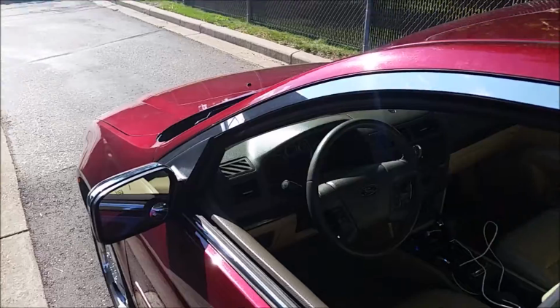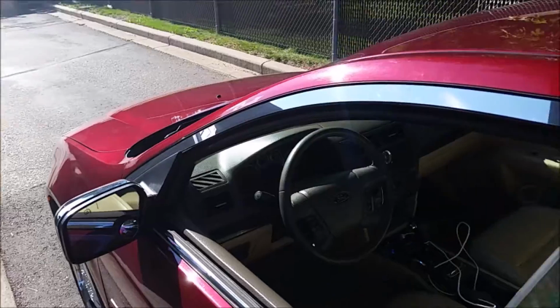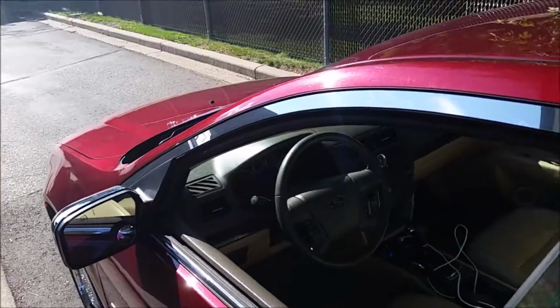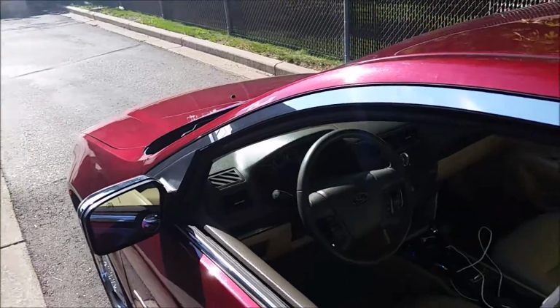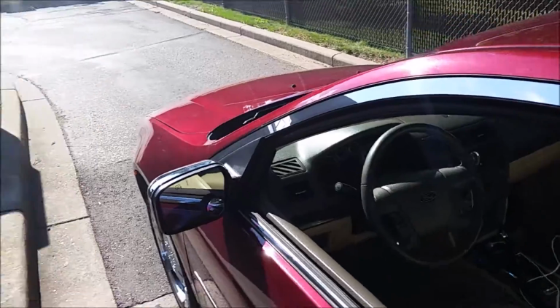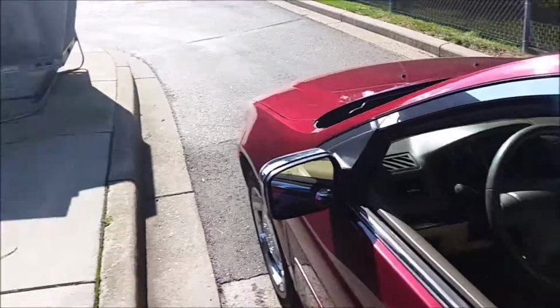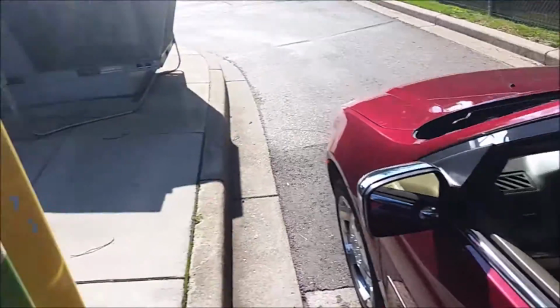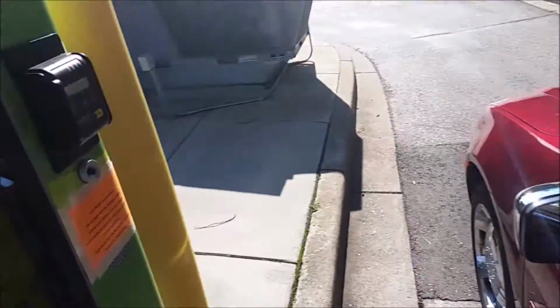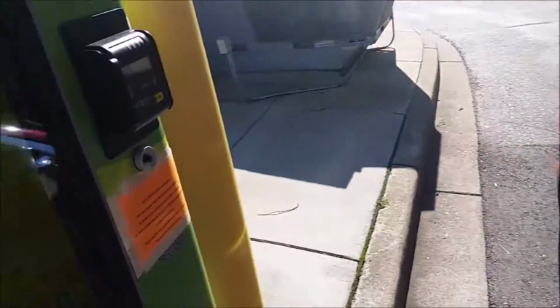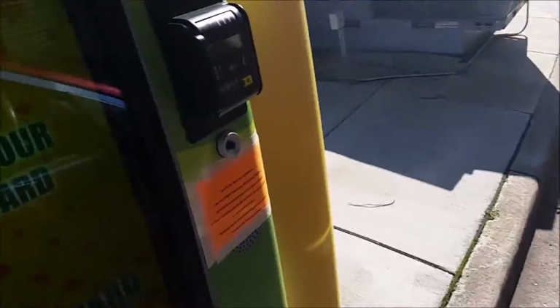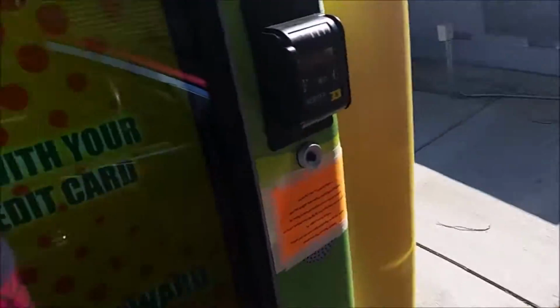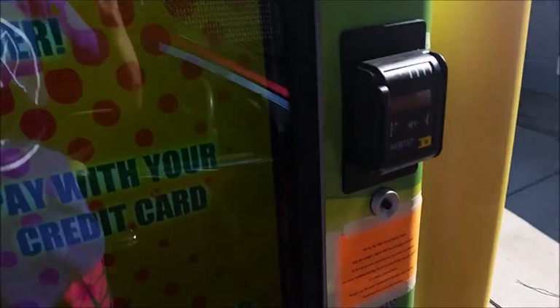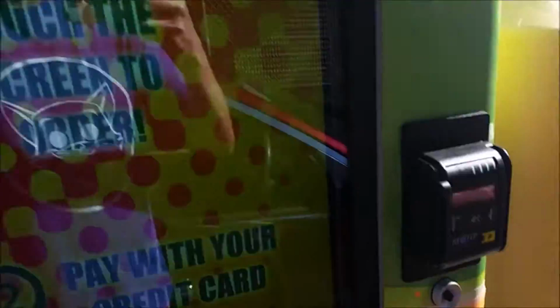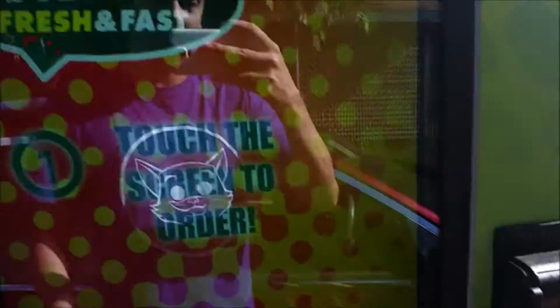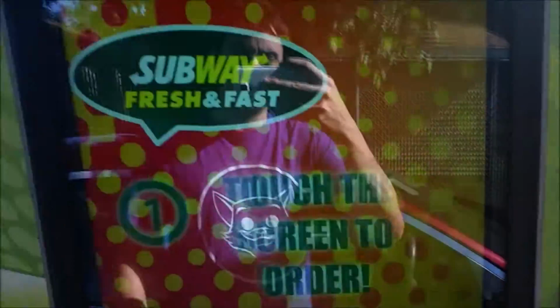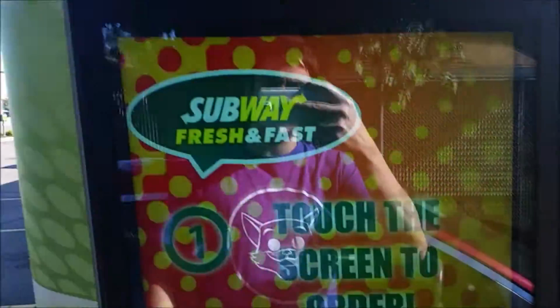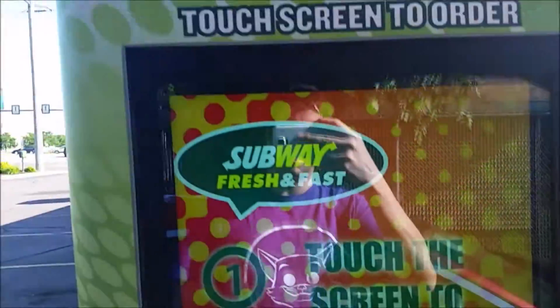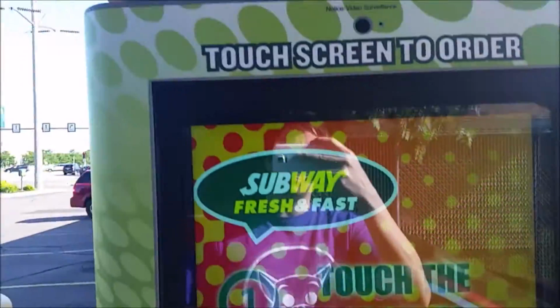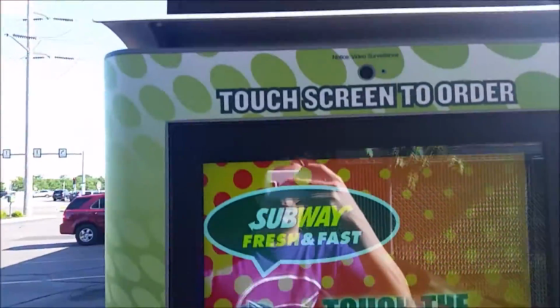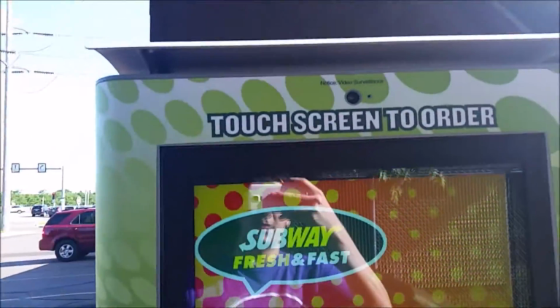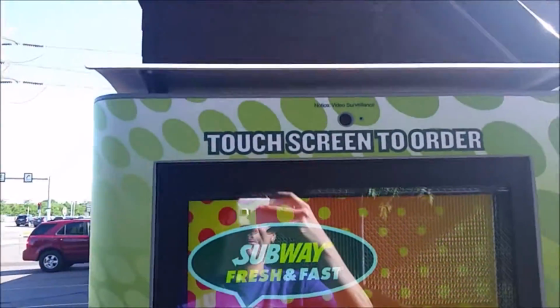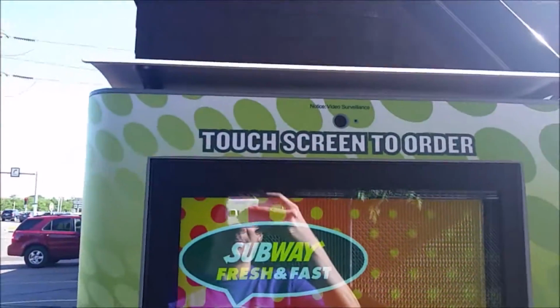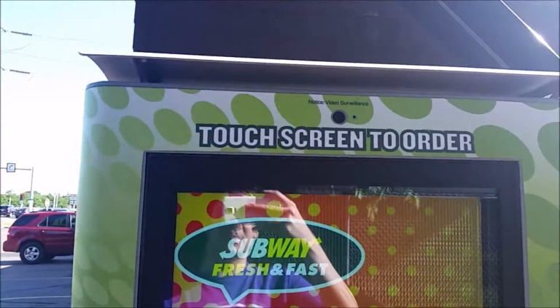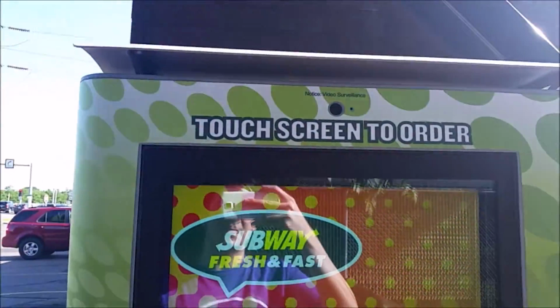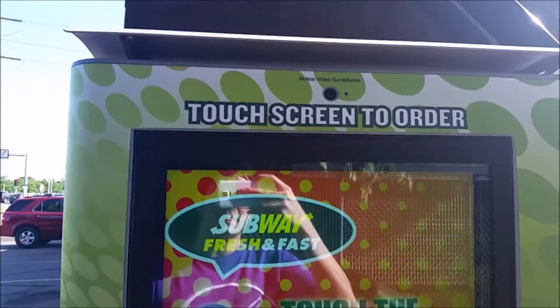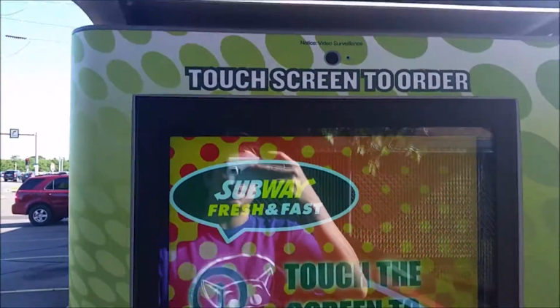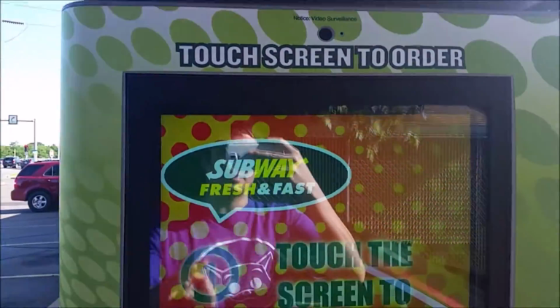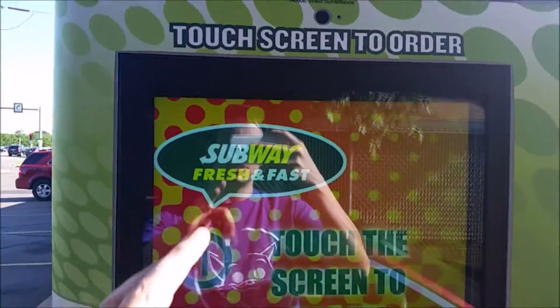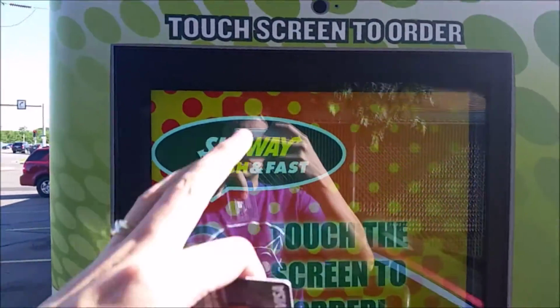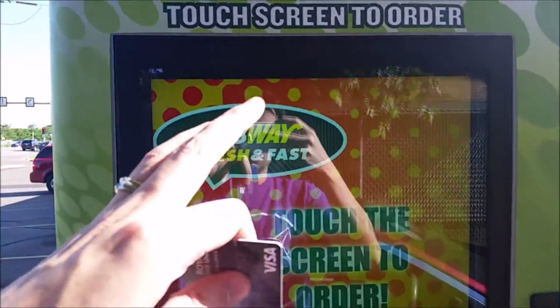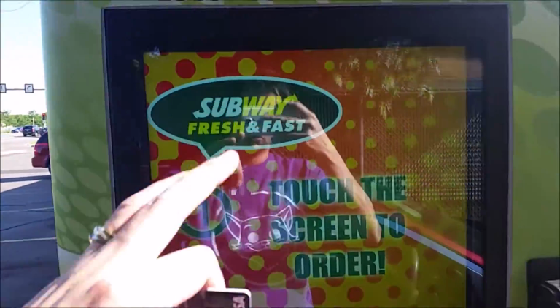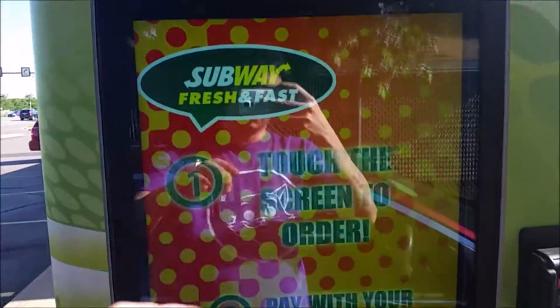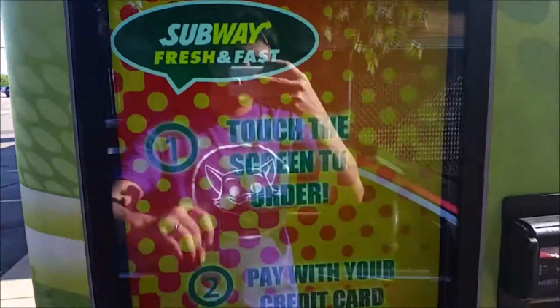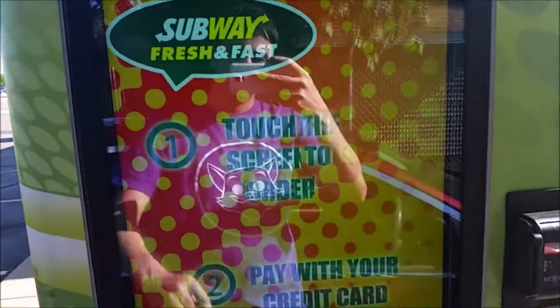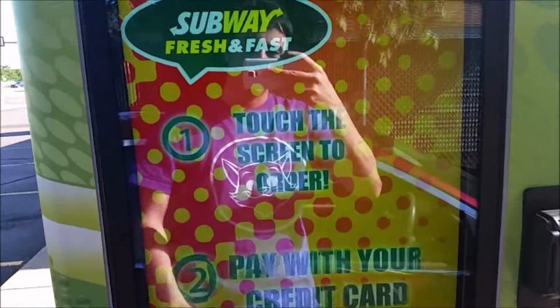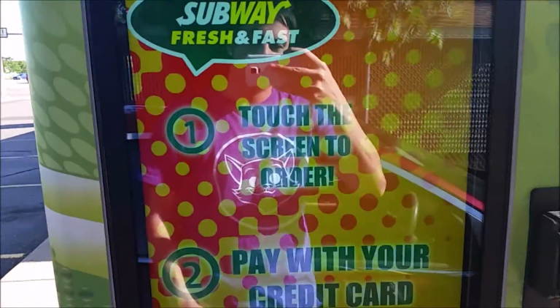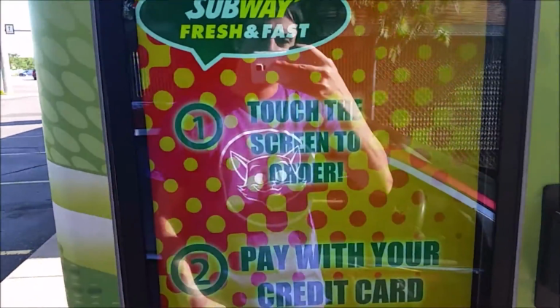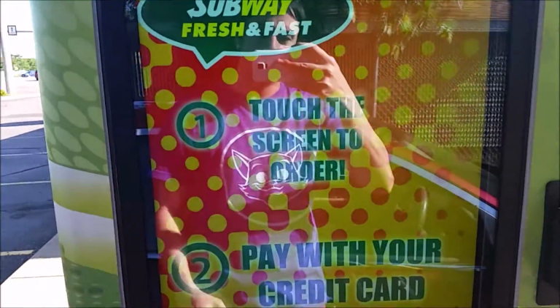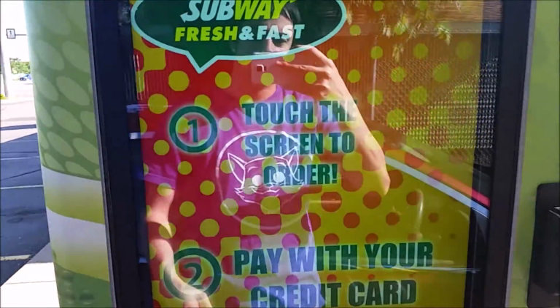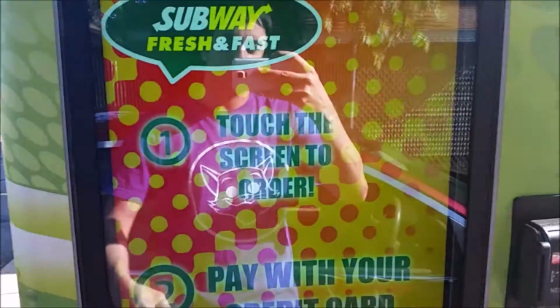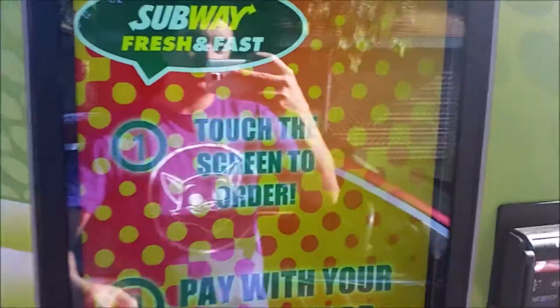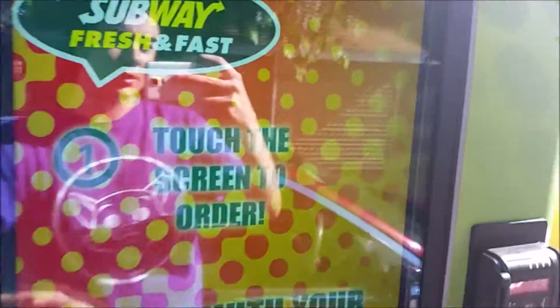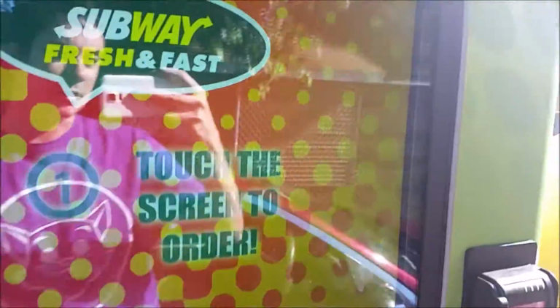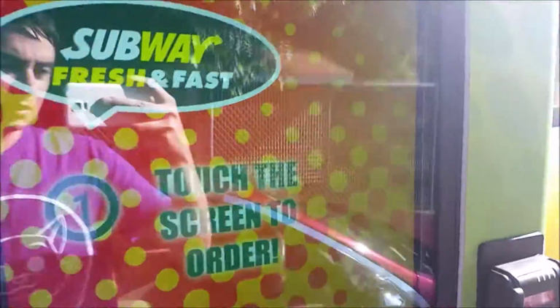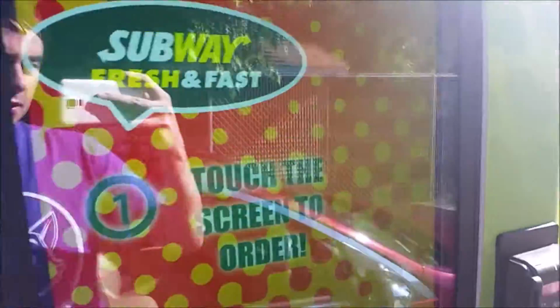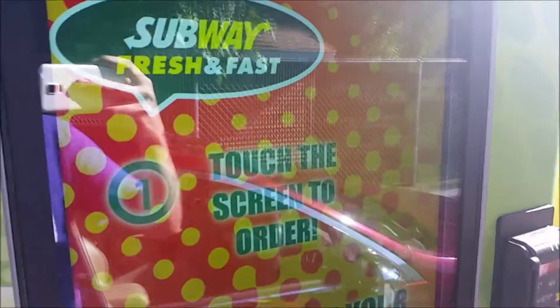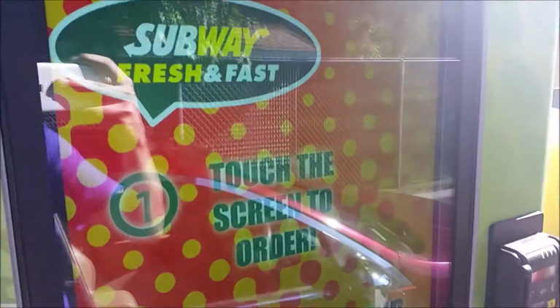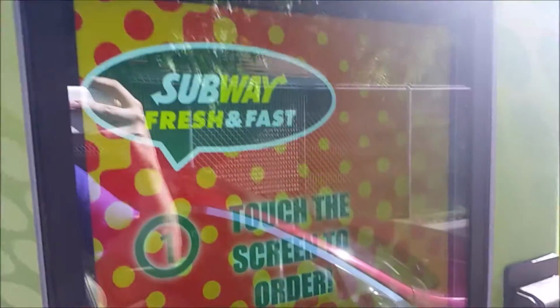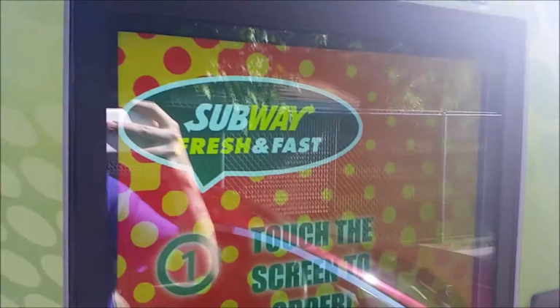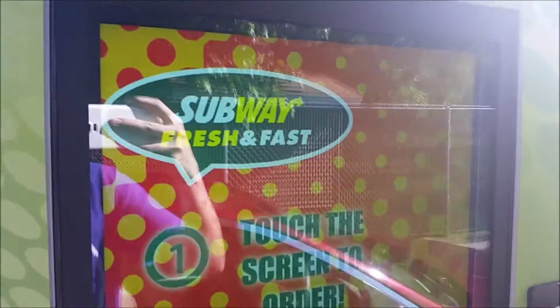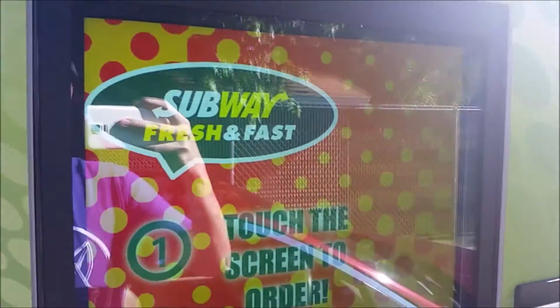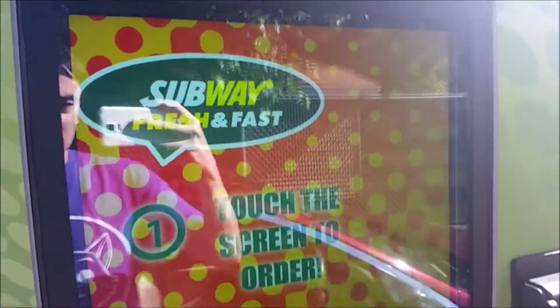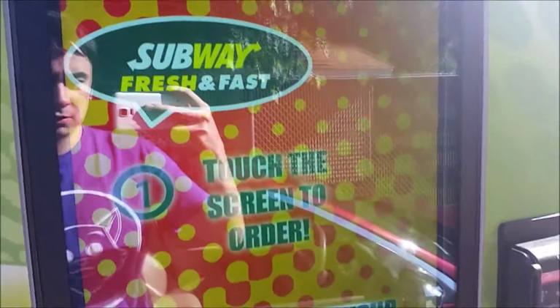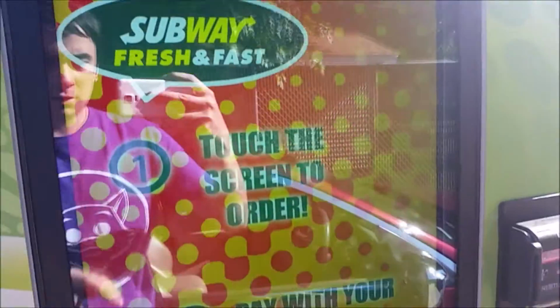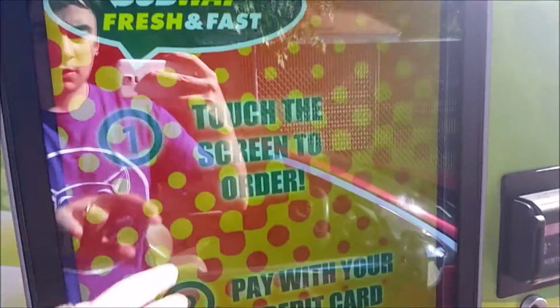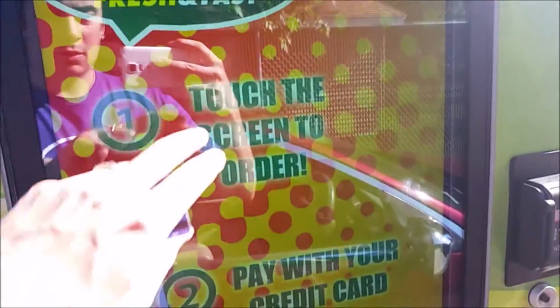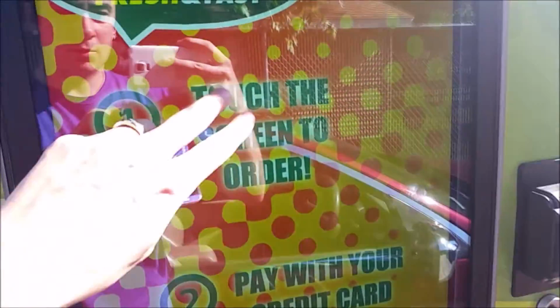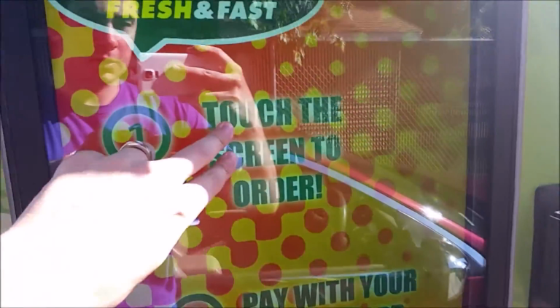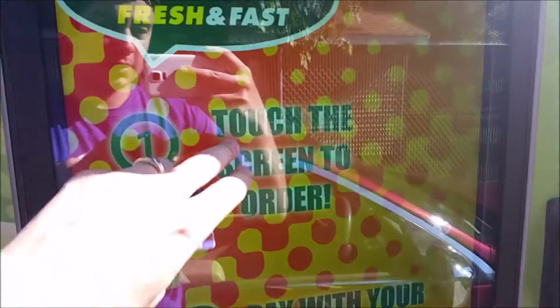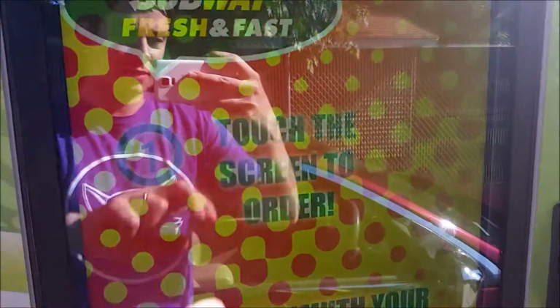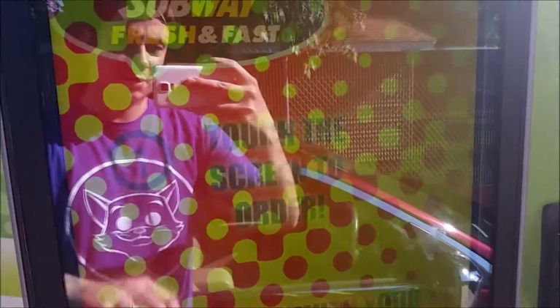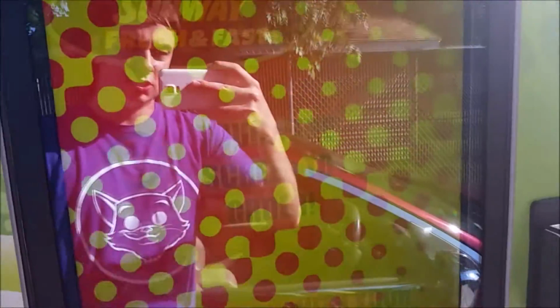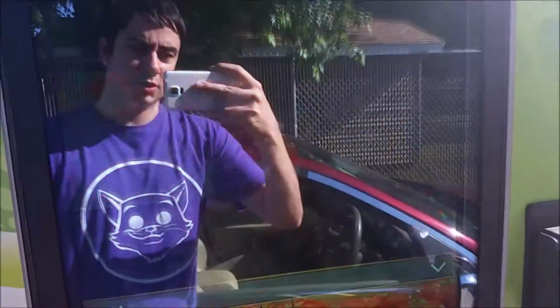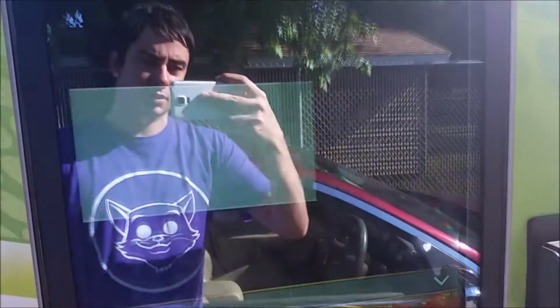What's up guys, Mr. Allen C. We're at Subway. I've never seen this — touch the screen to place your order. So we're going to touch it.